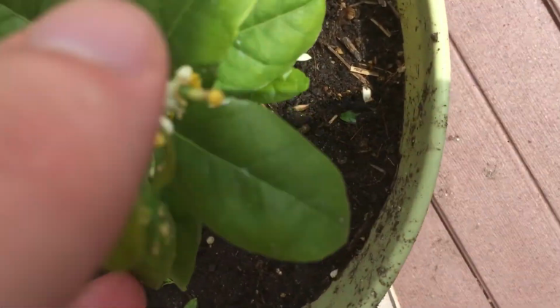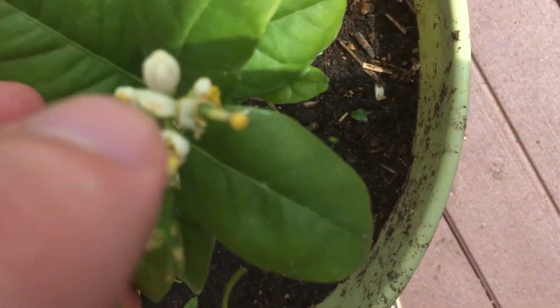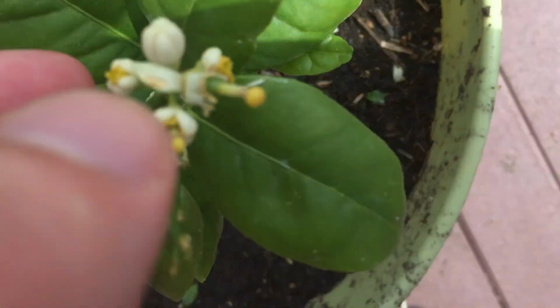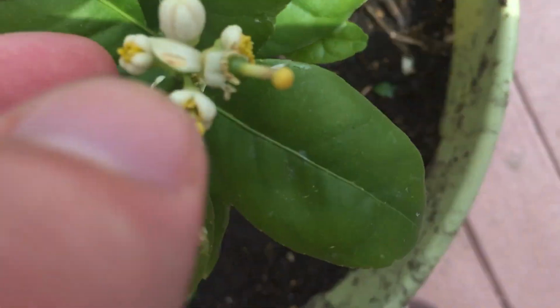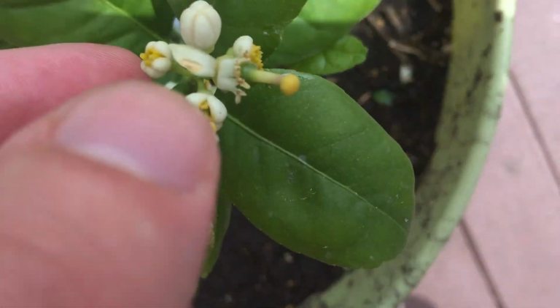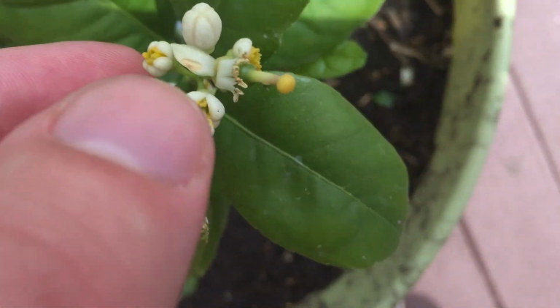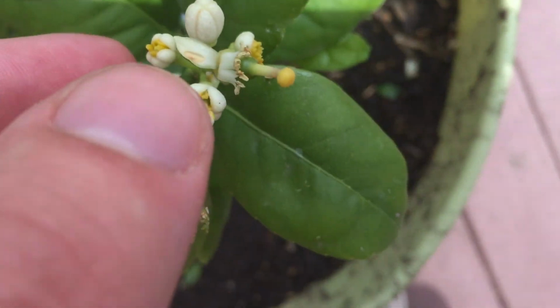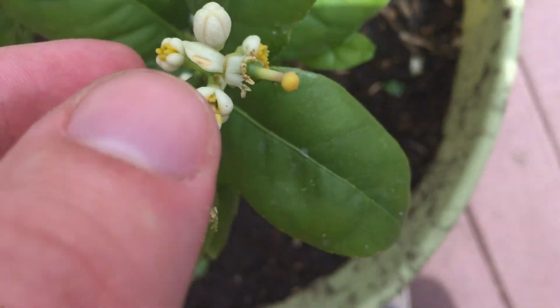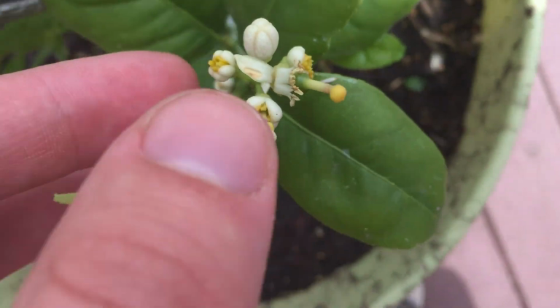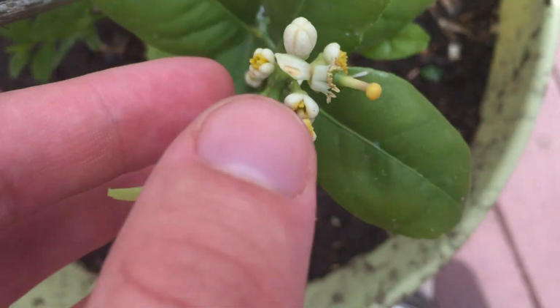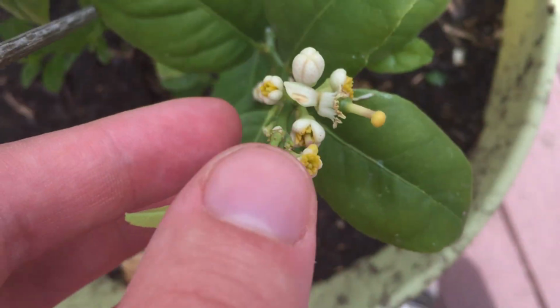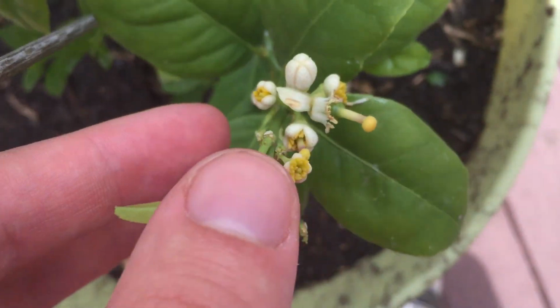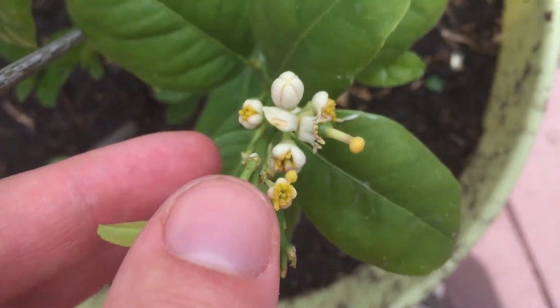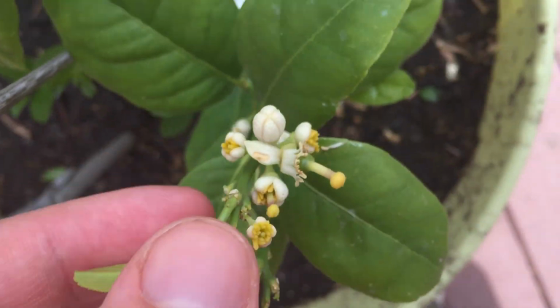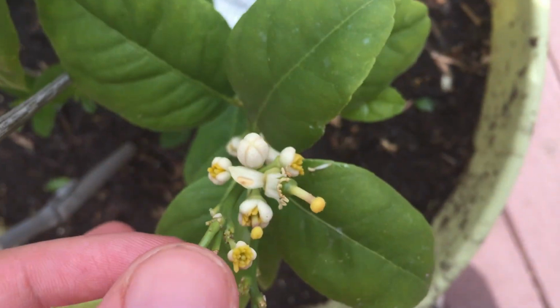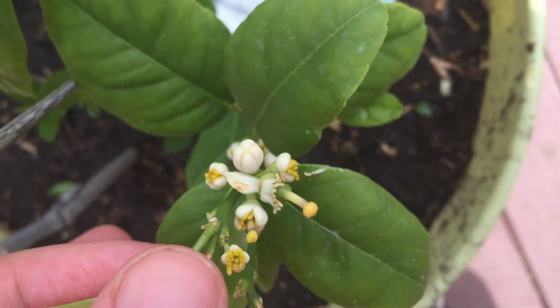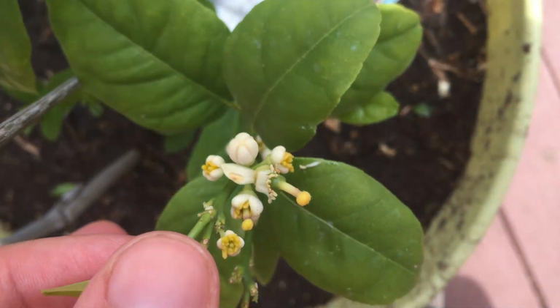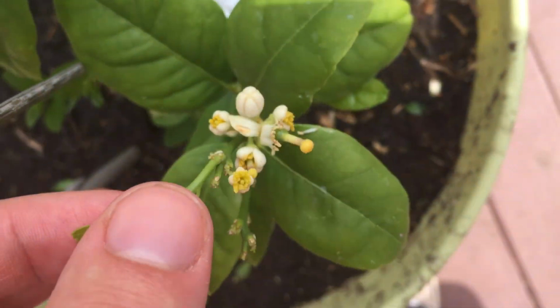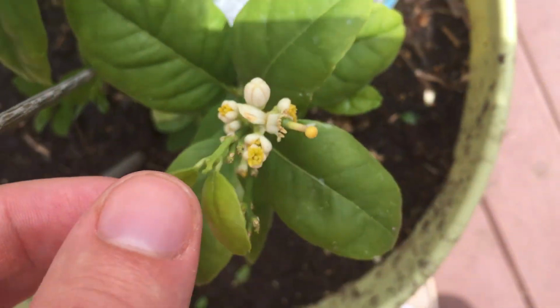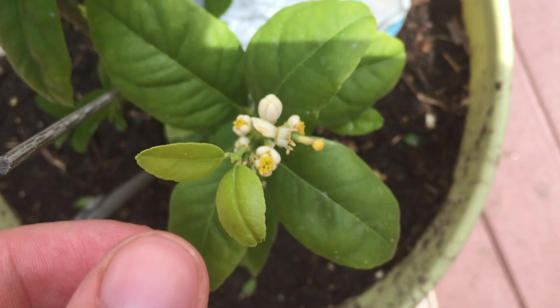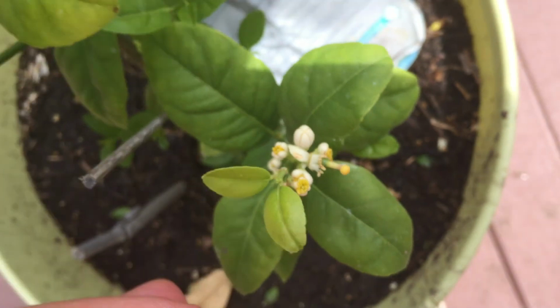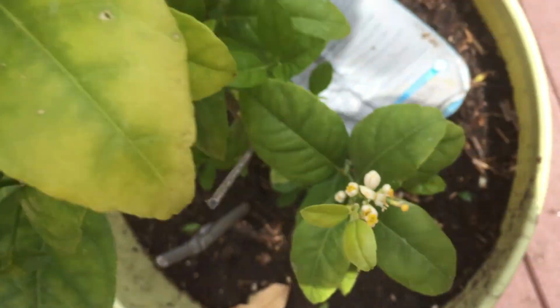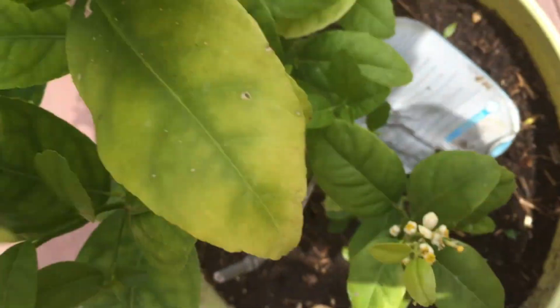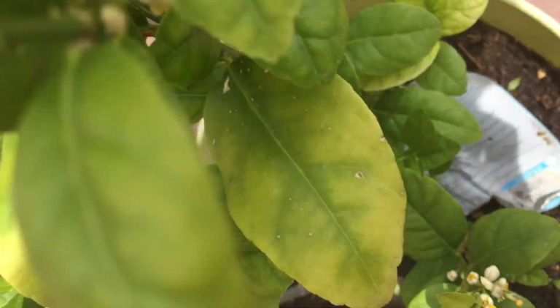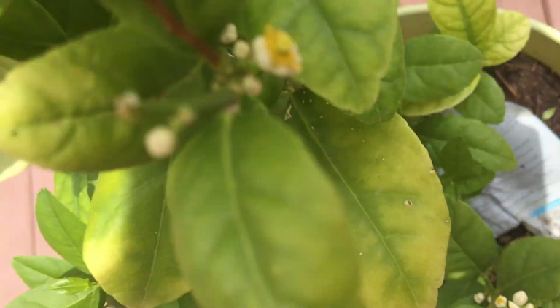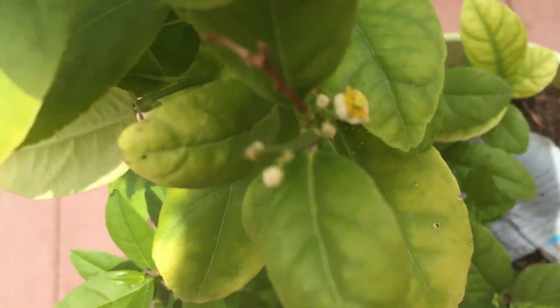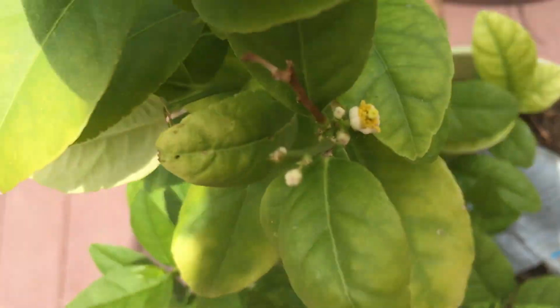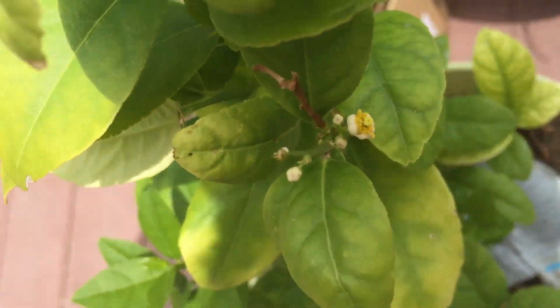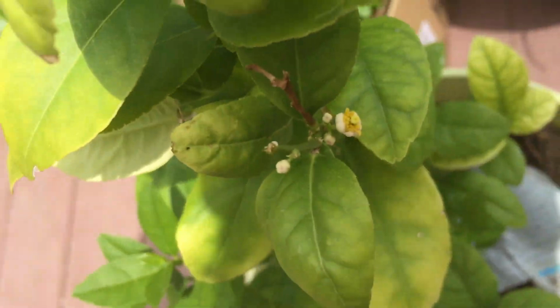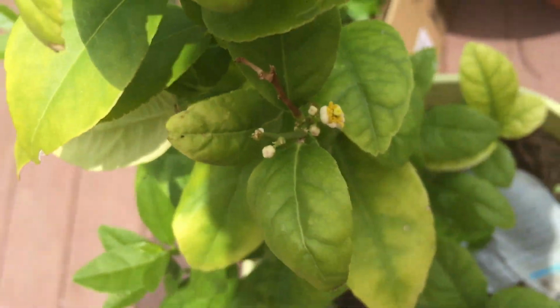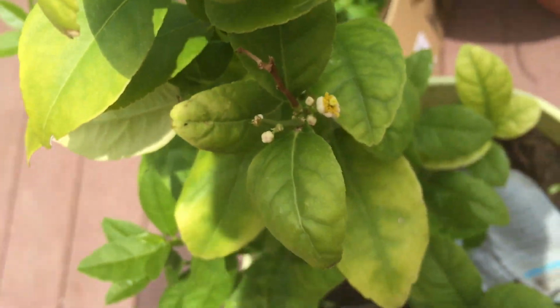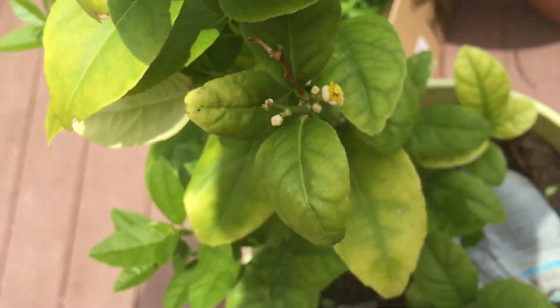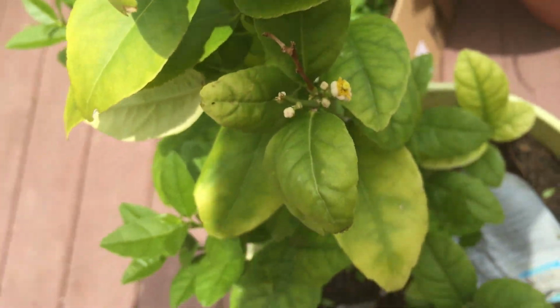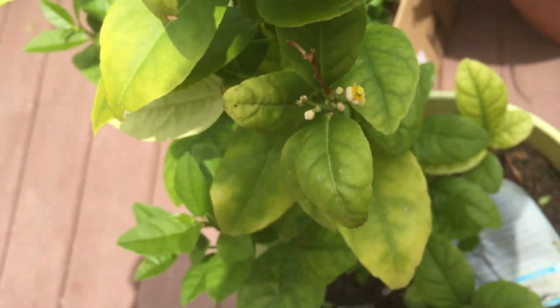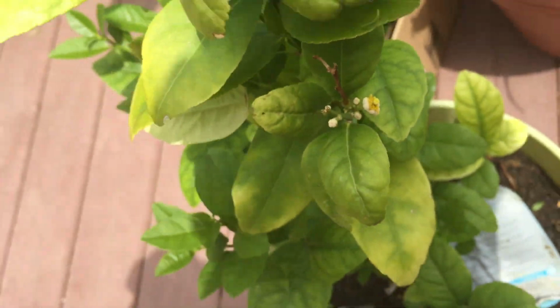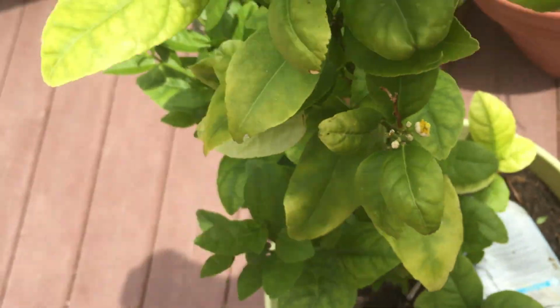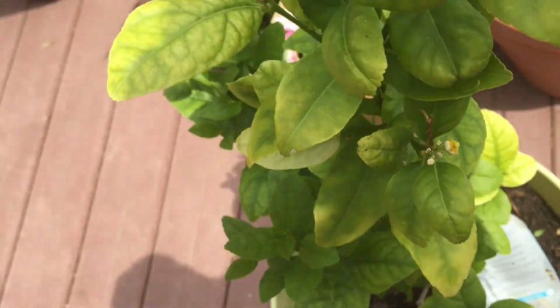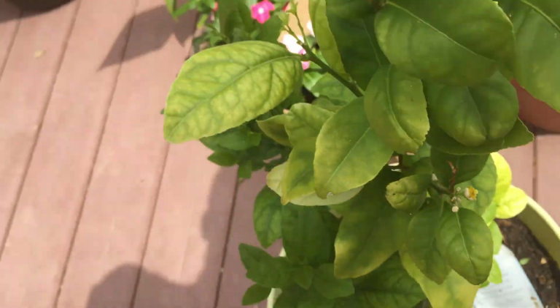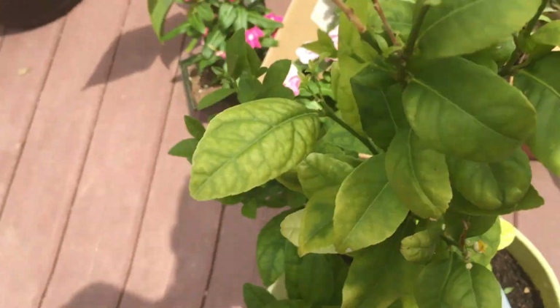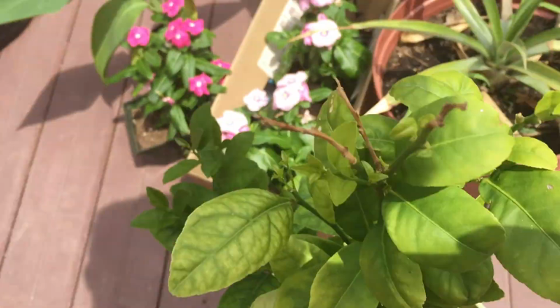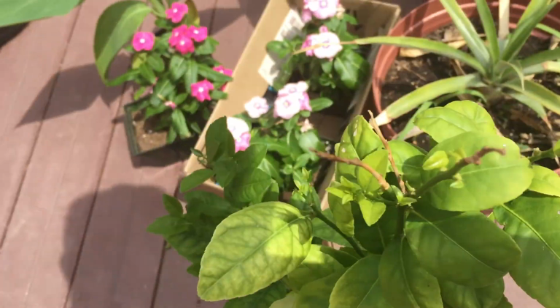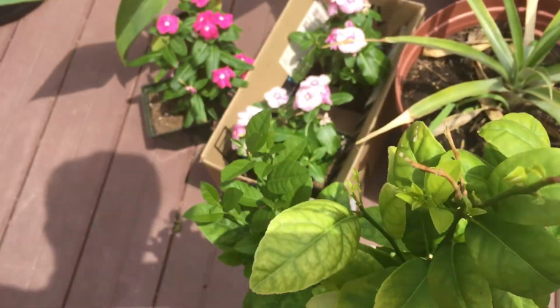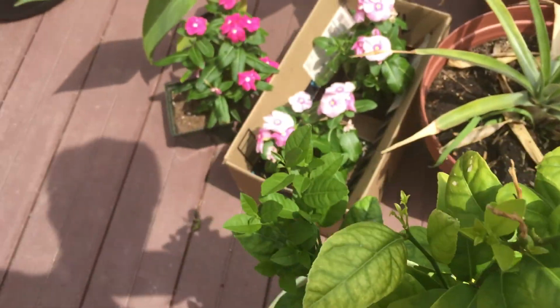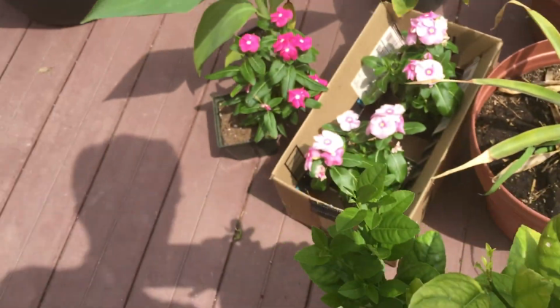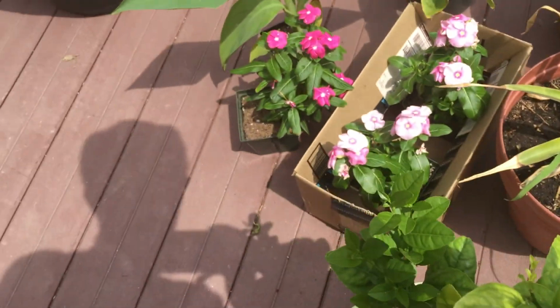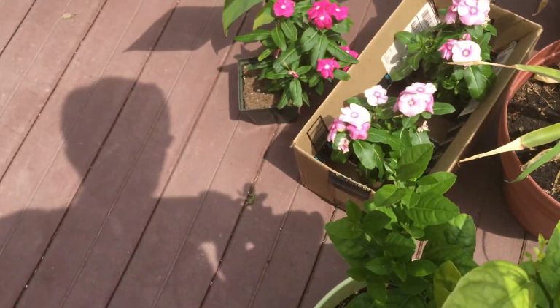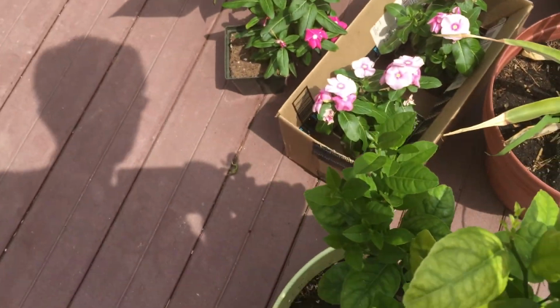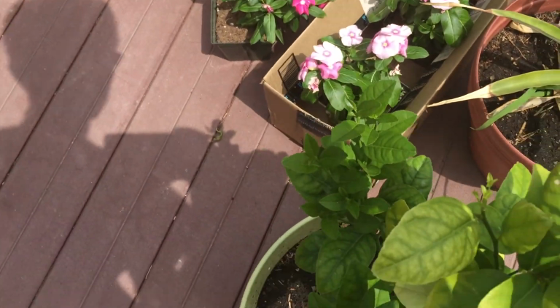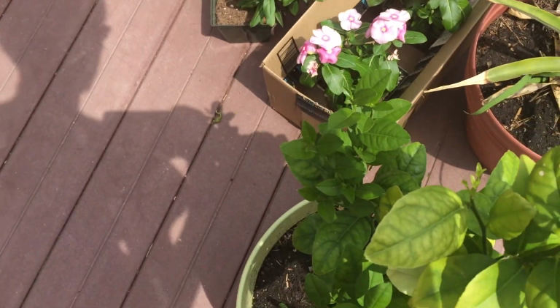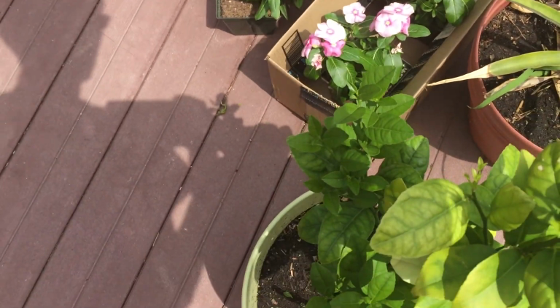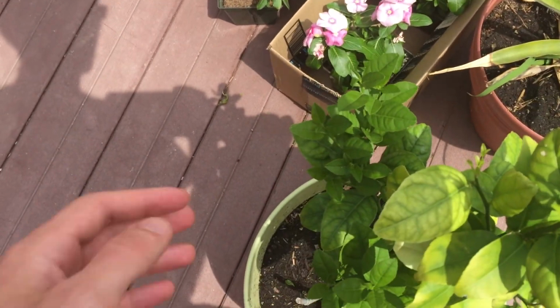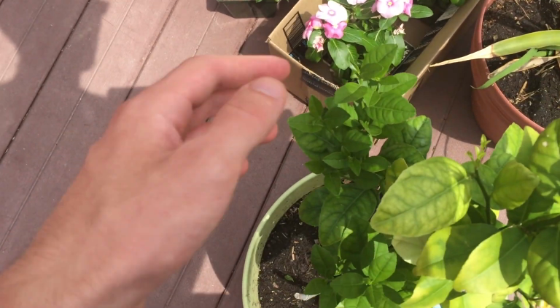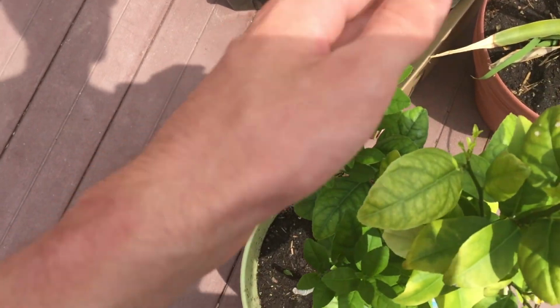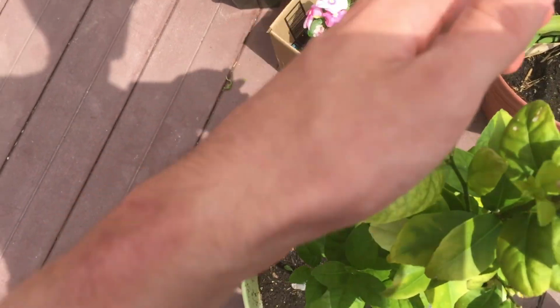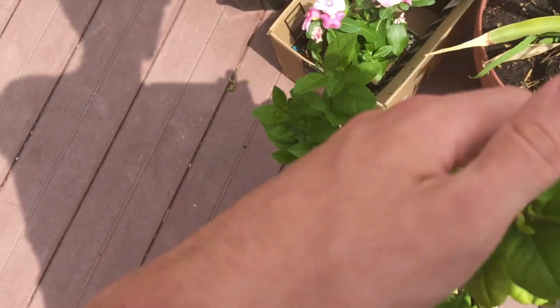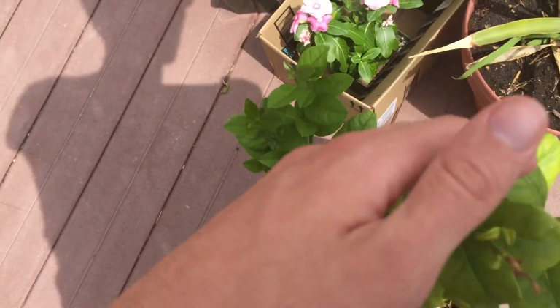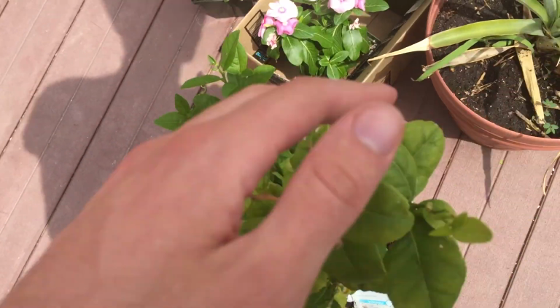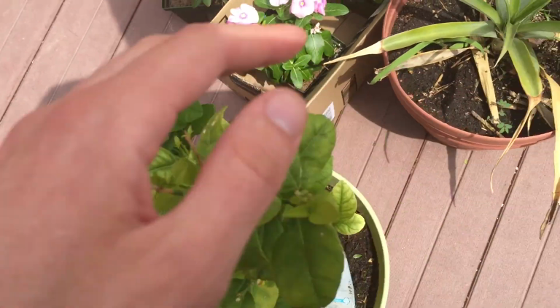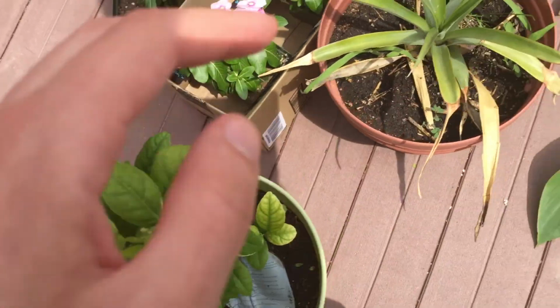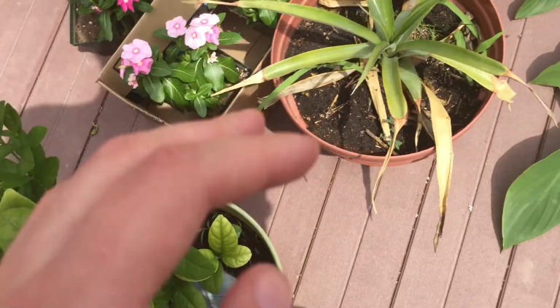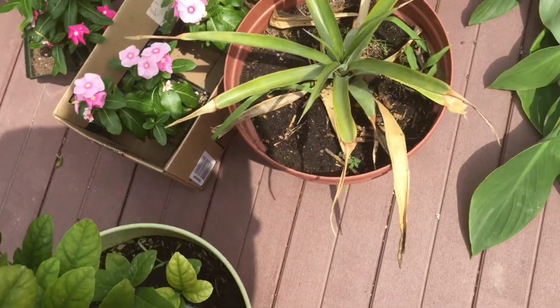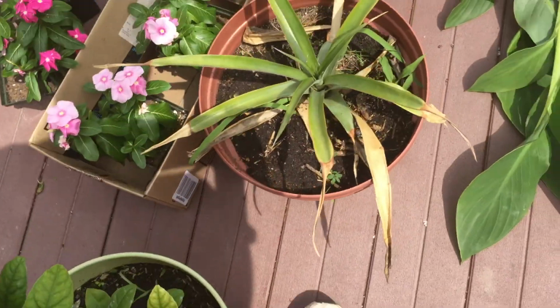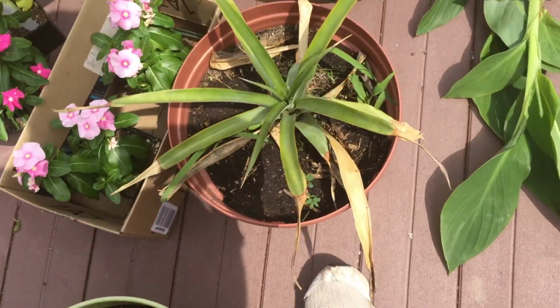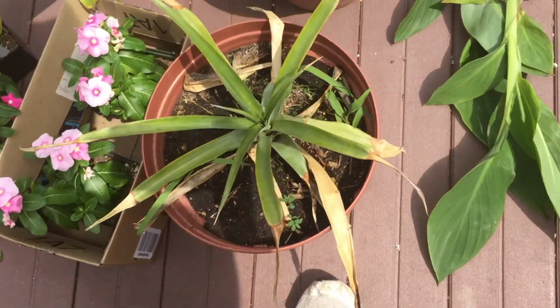Got some babies — limes growing there. We got some a little bit above too. We got a lot of limes and new leaves growing. That one's doing really good.